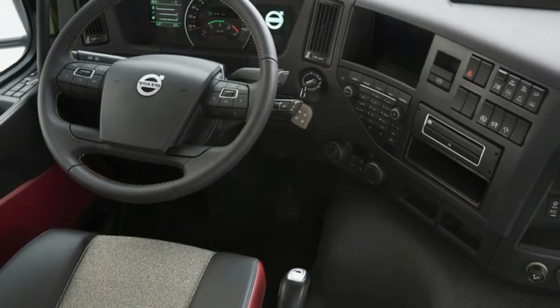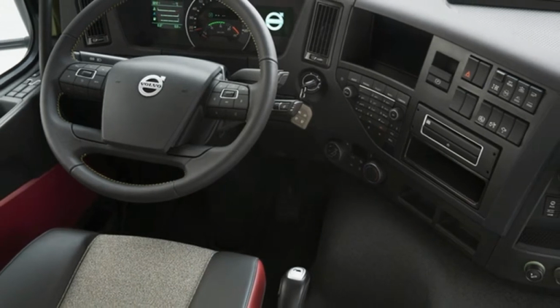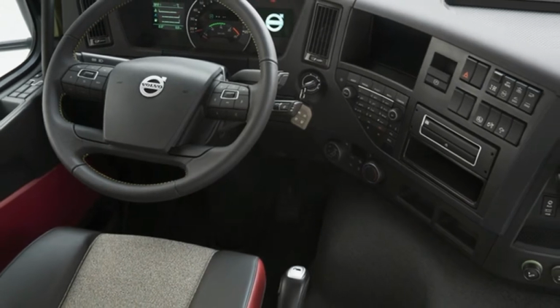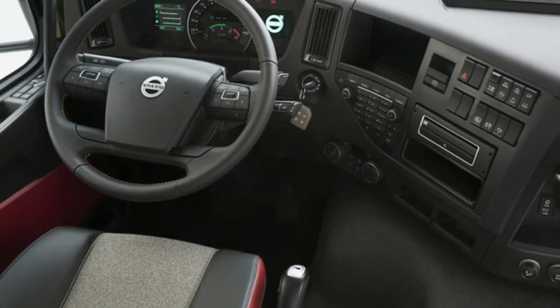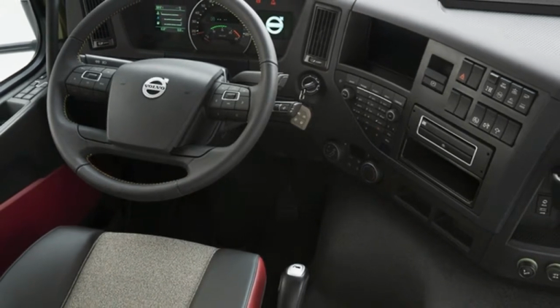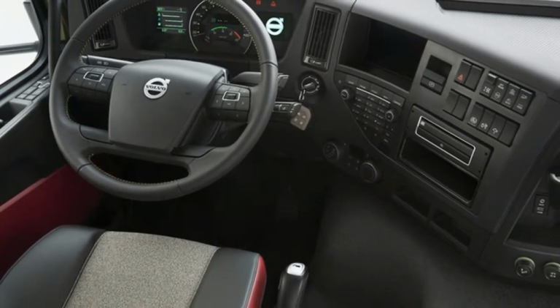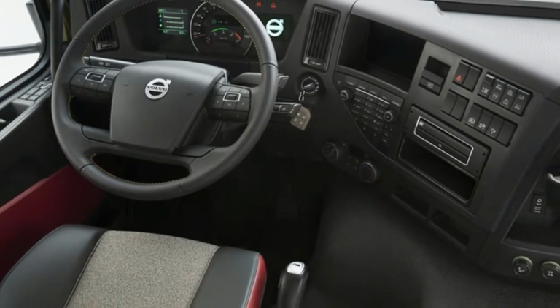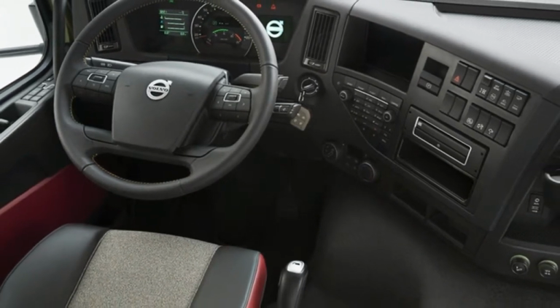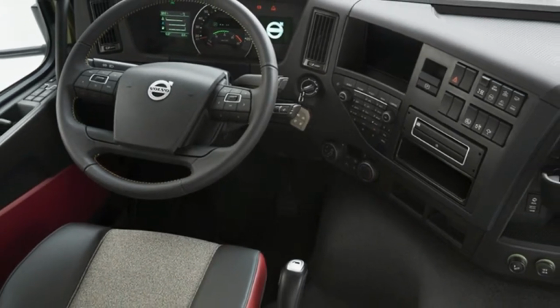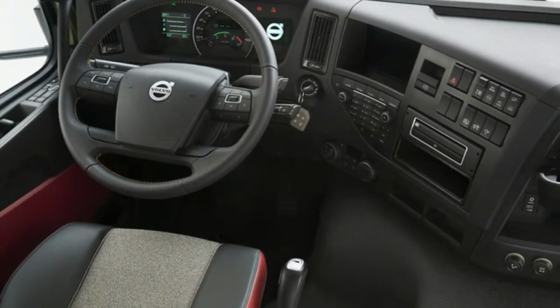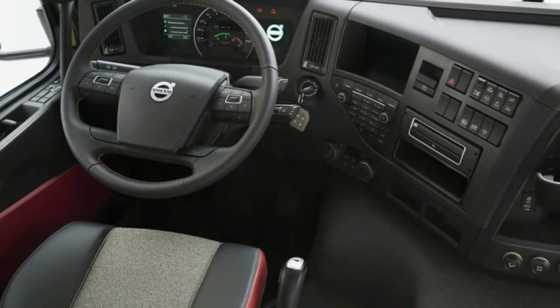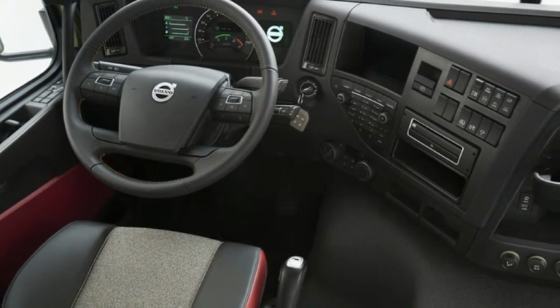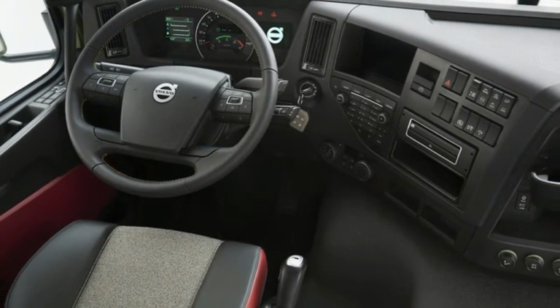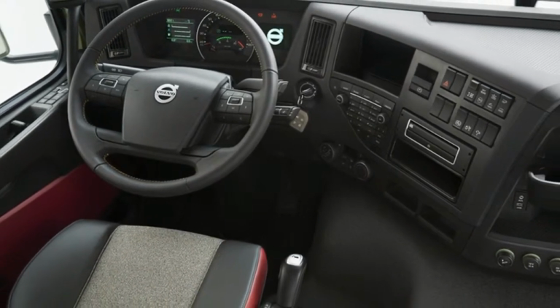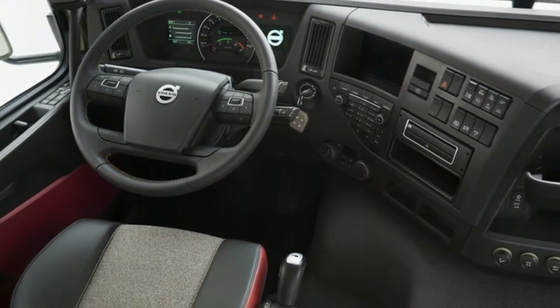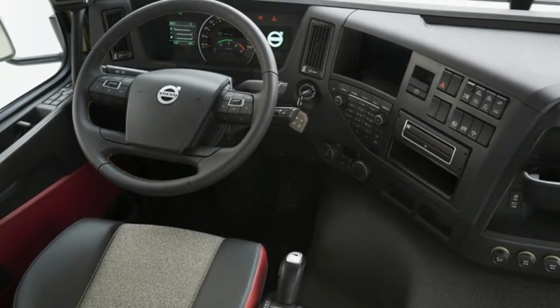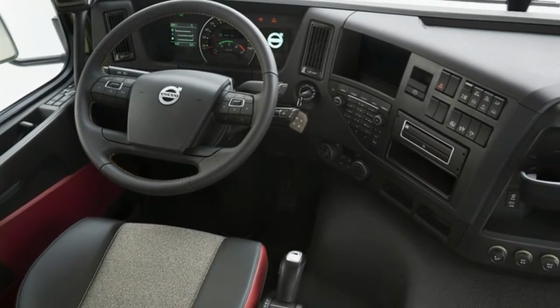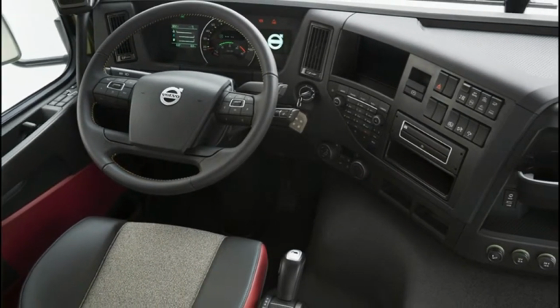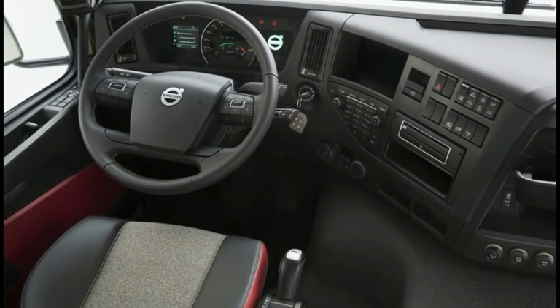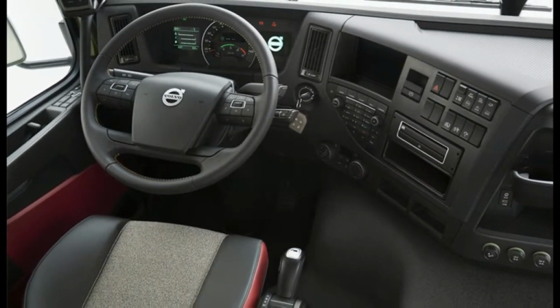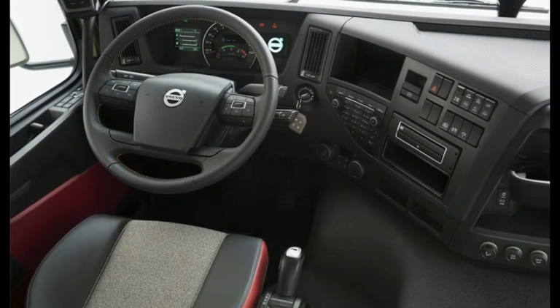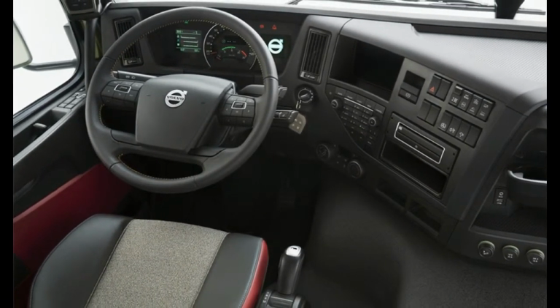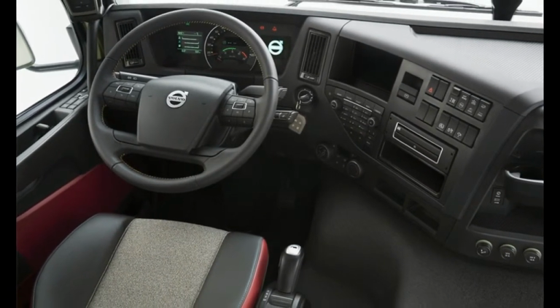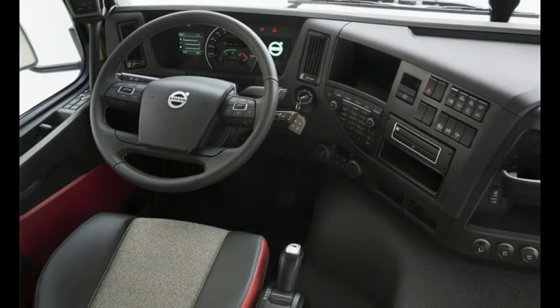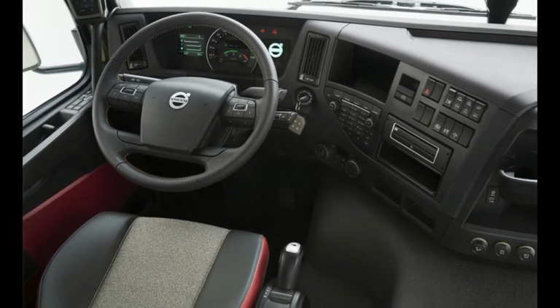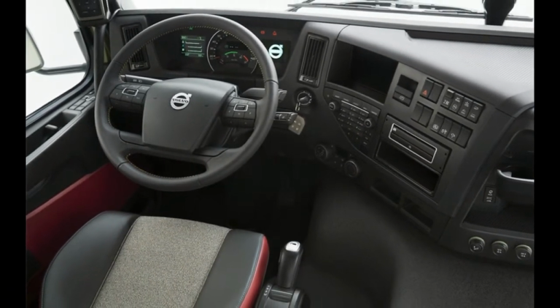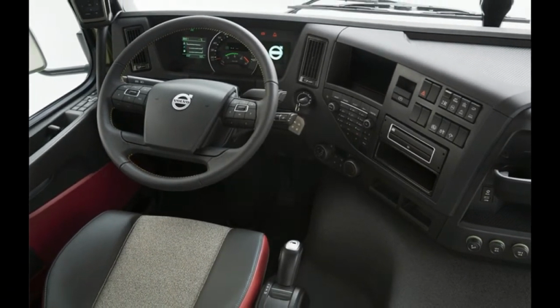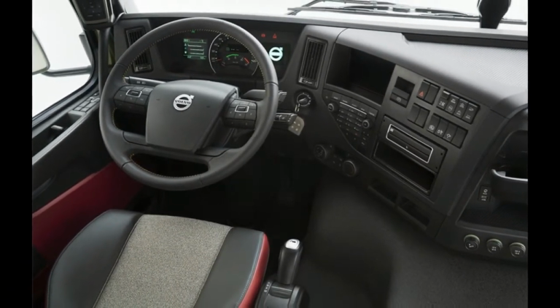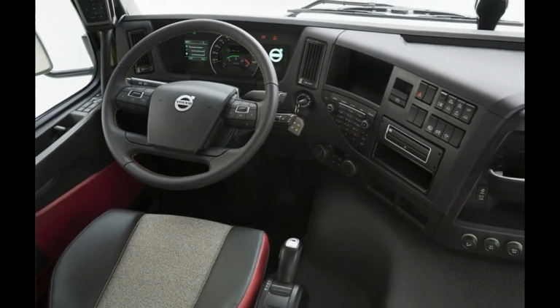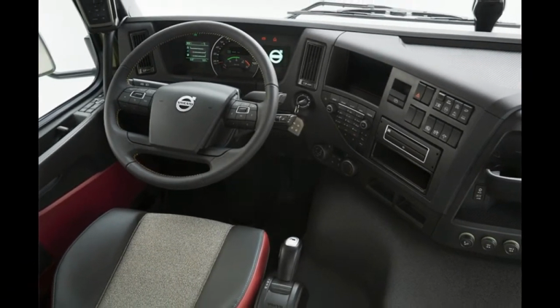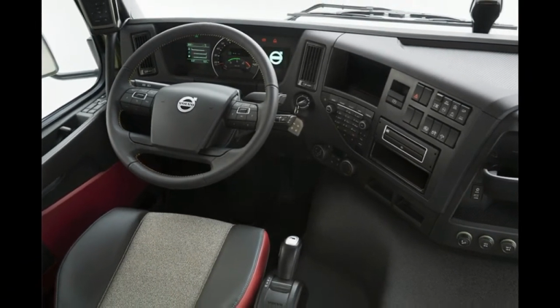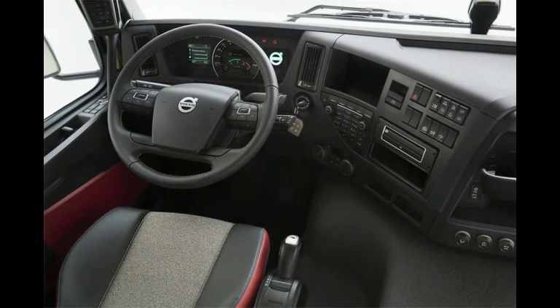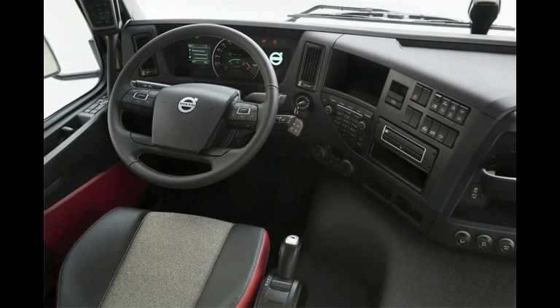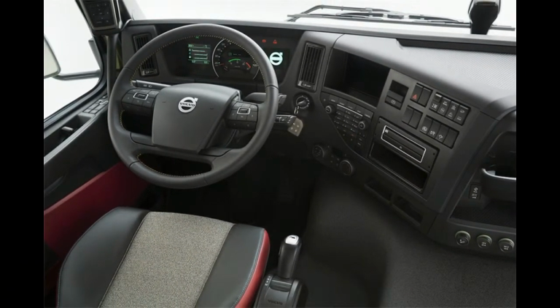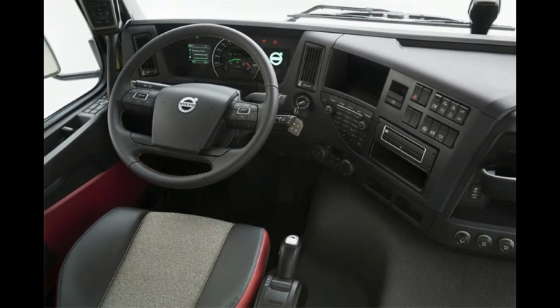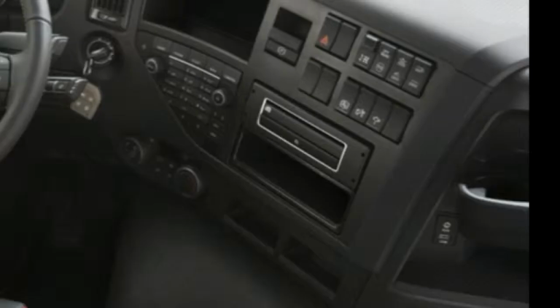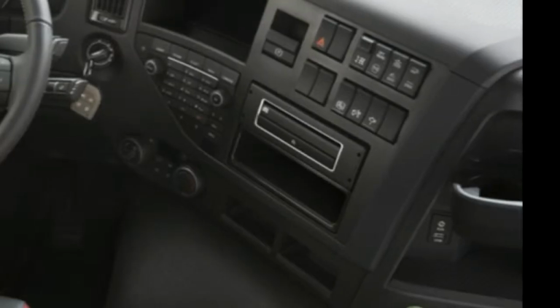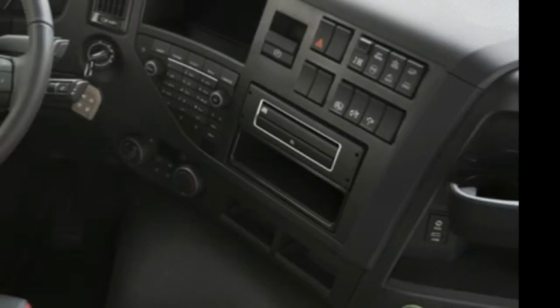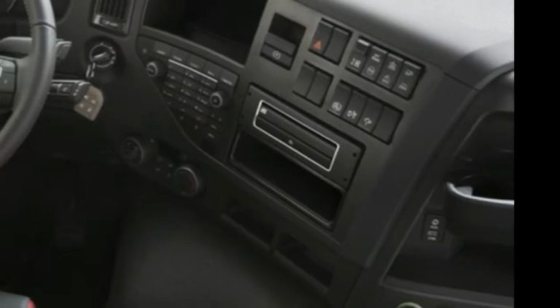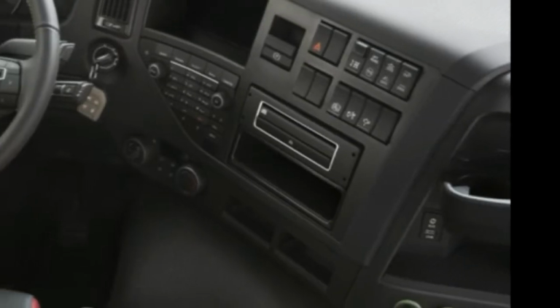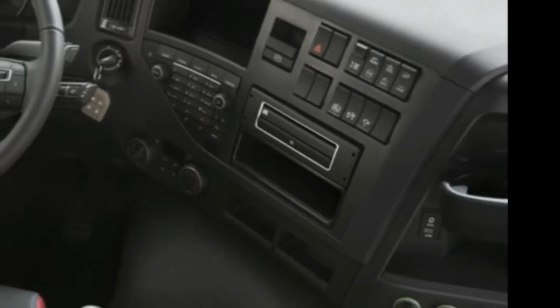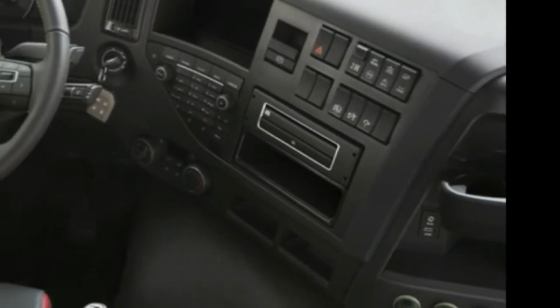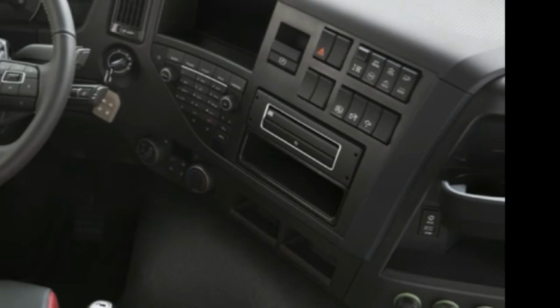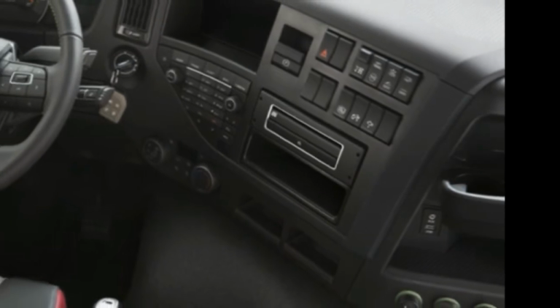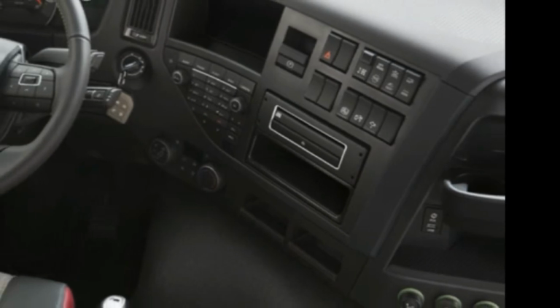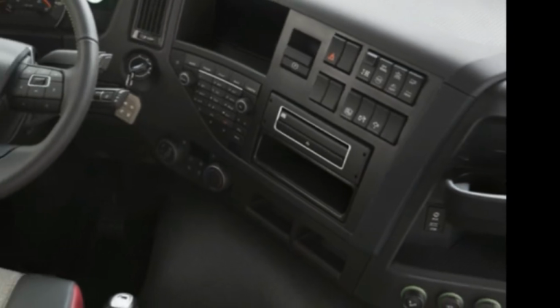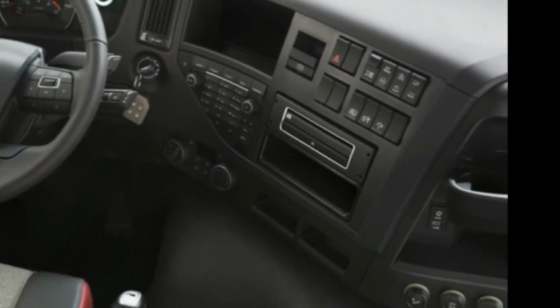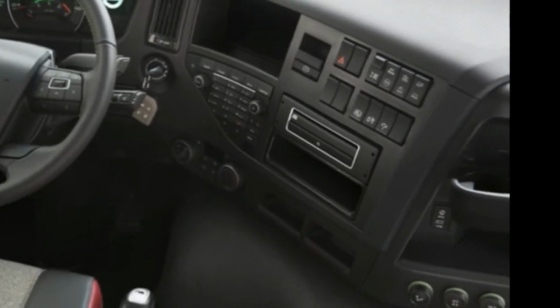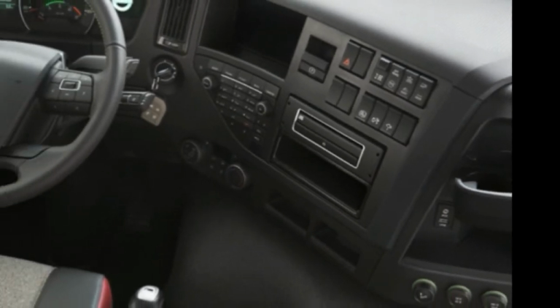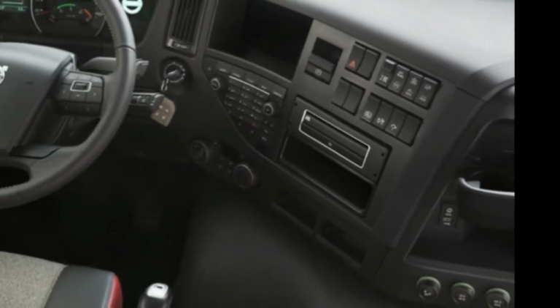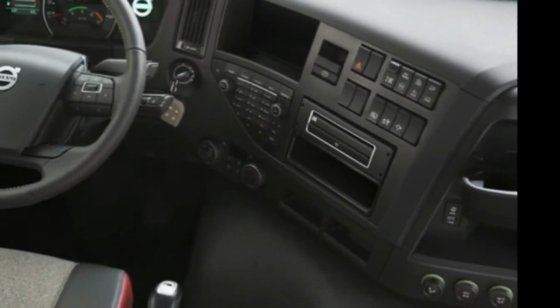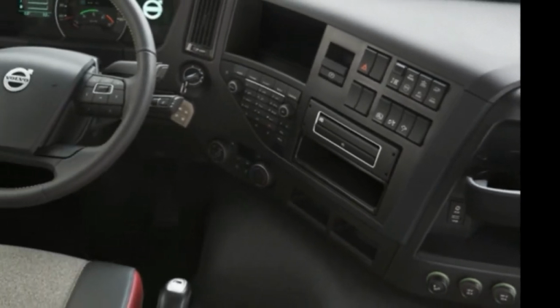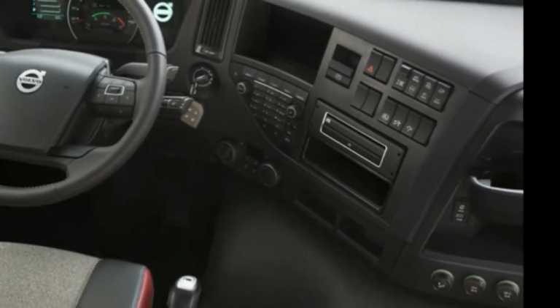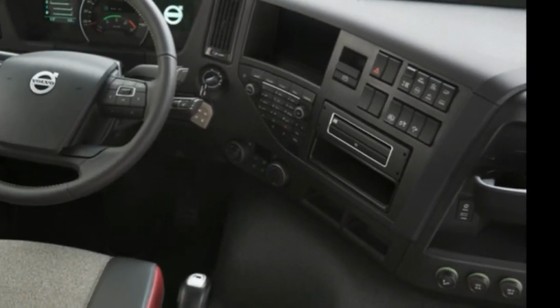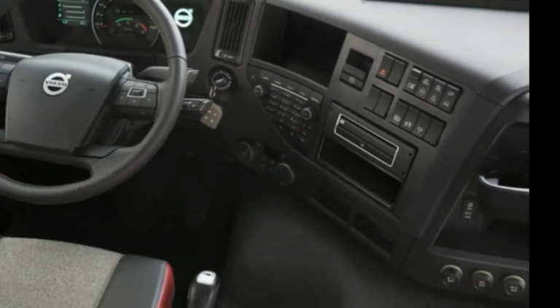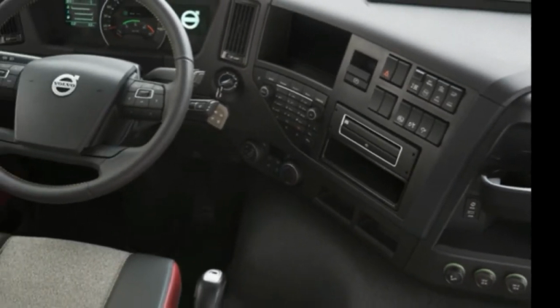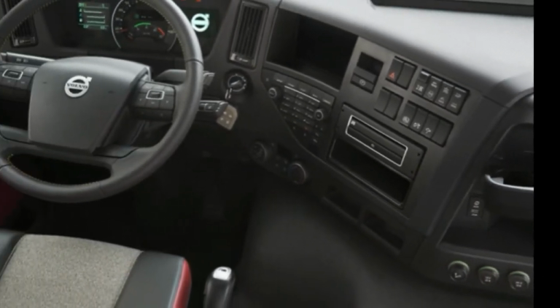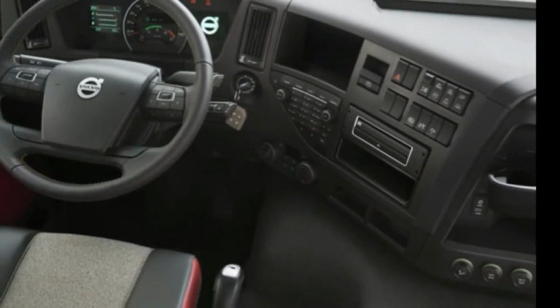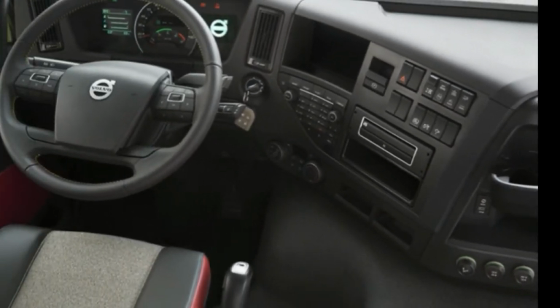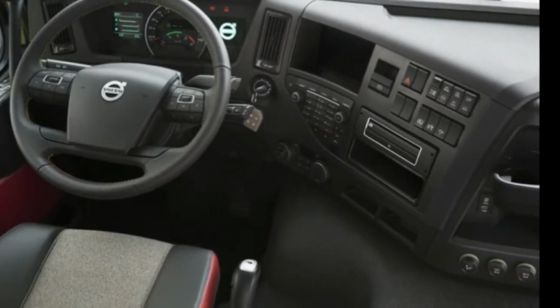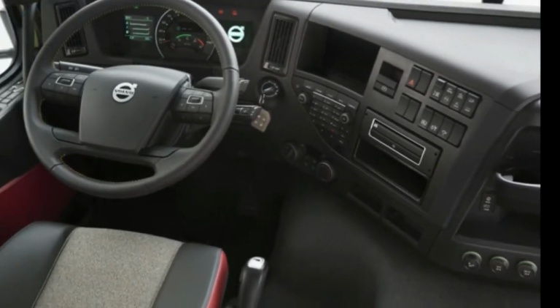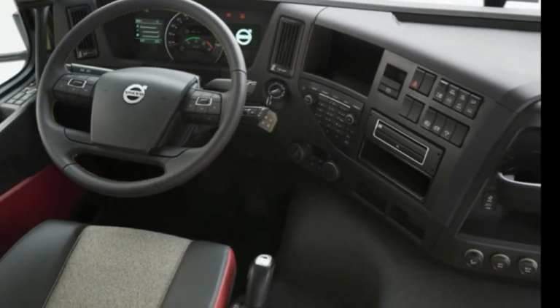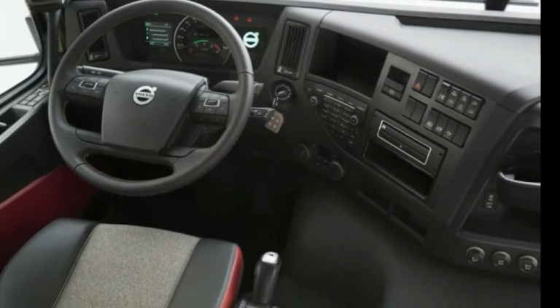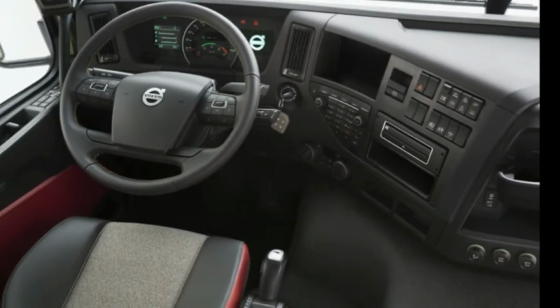Flat roof sleeper designed for regional hauls requiring overnight rest to maintain hours of service. 42-inch sleeper.